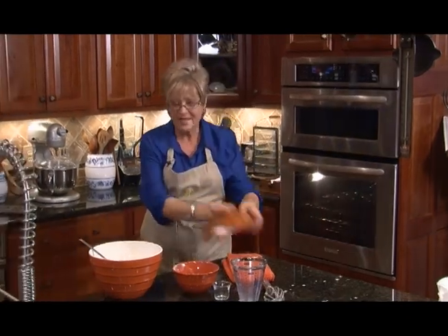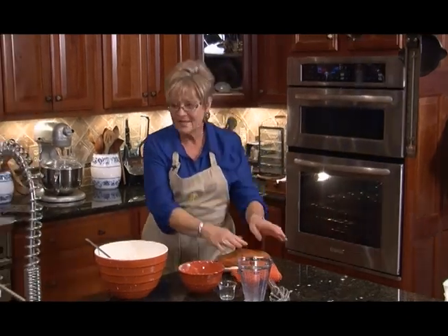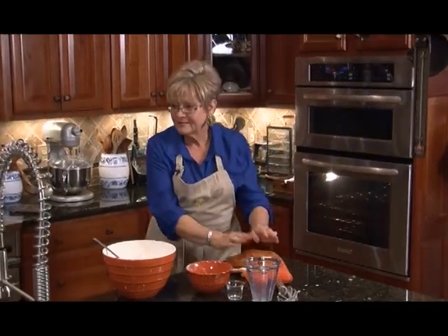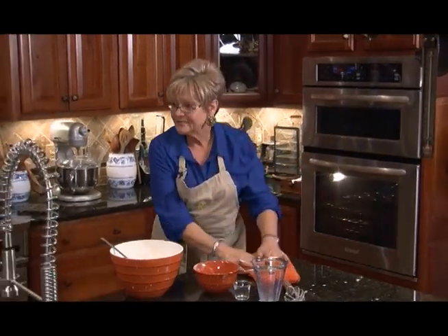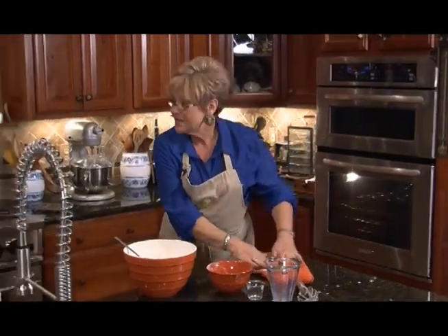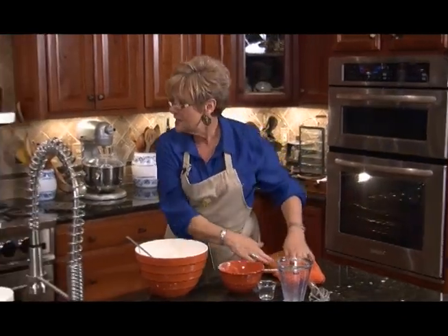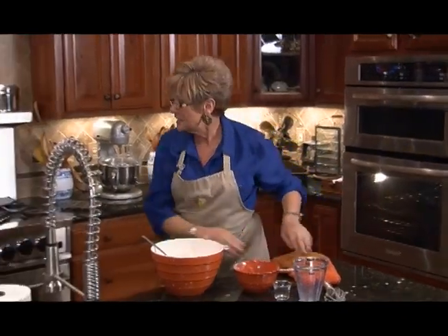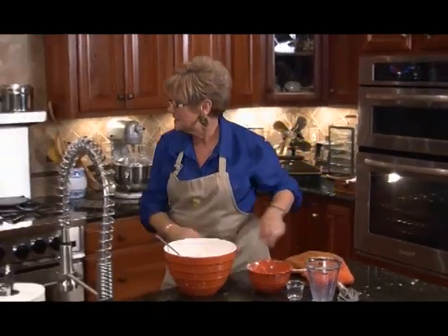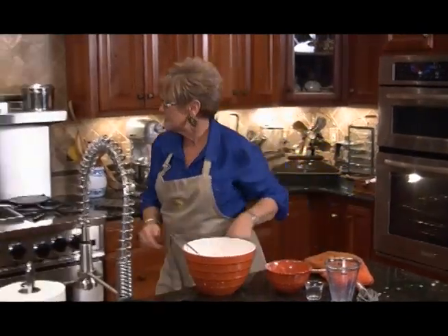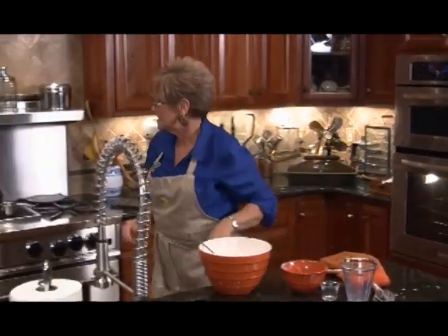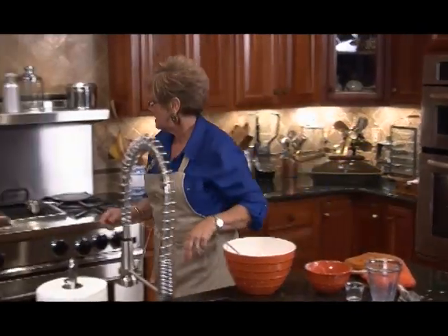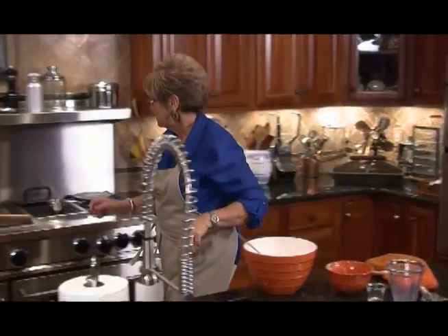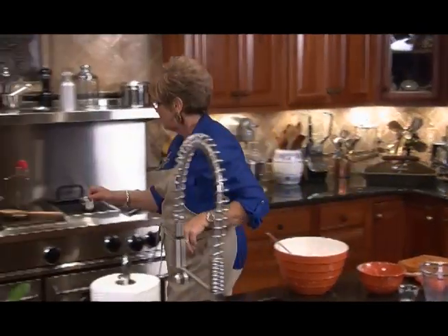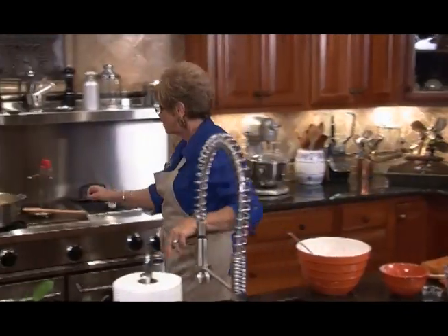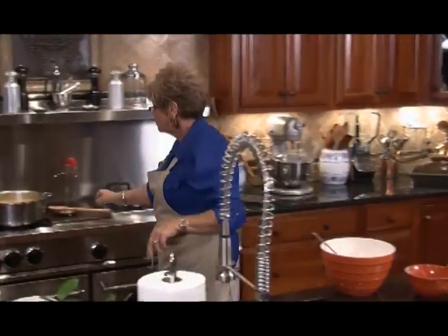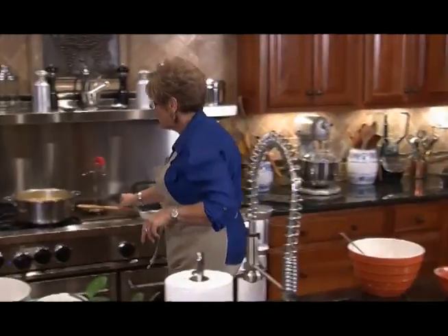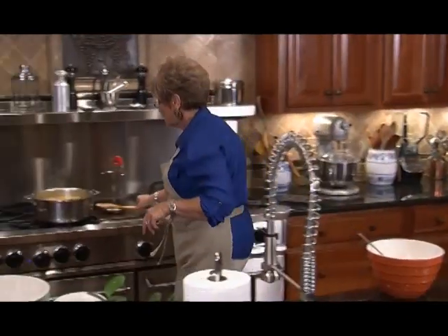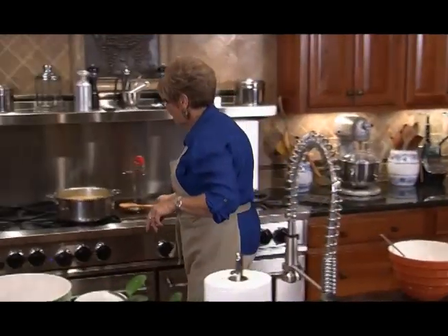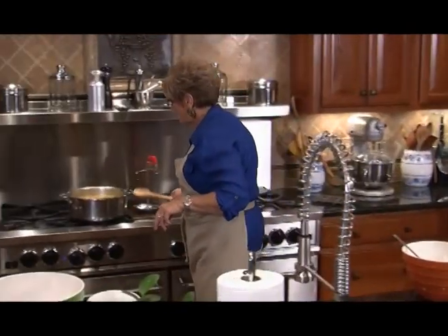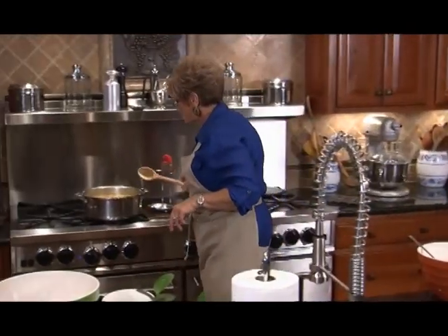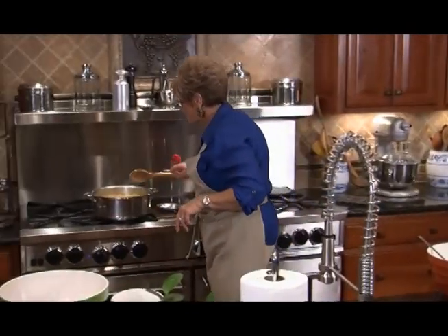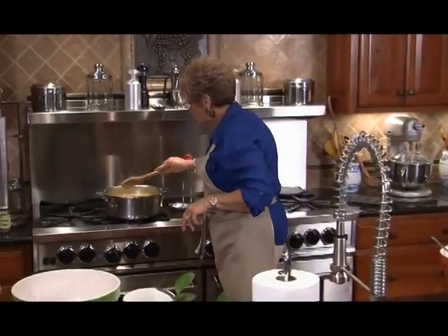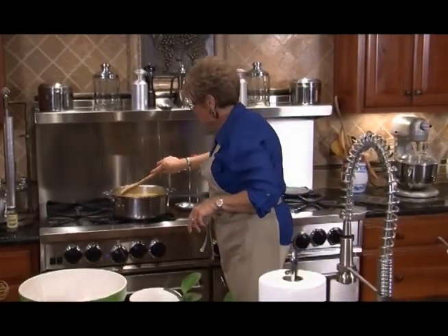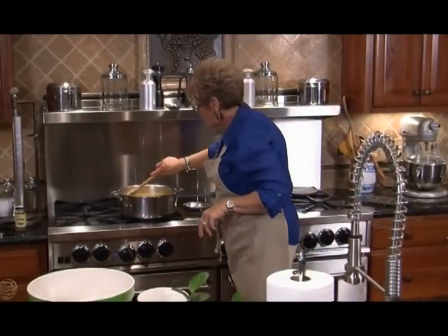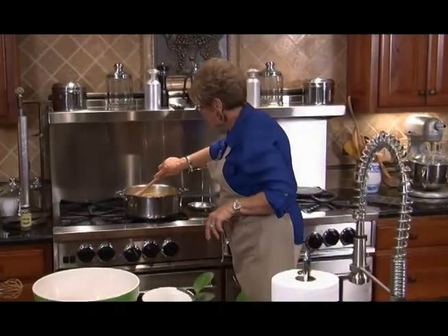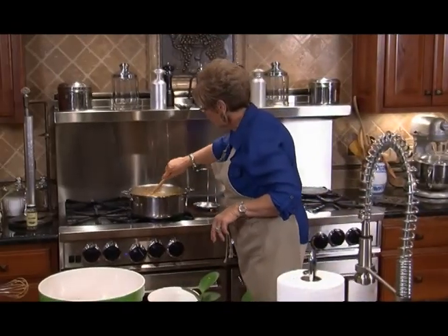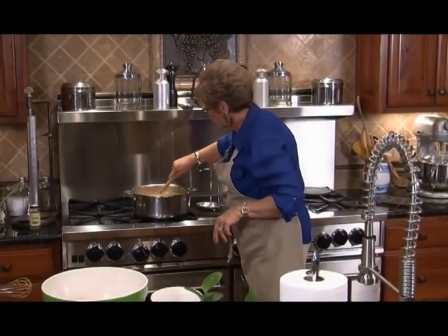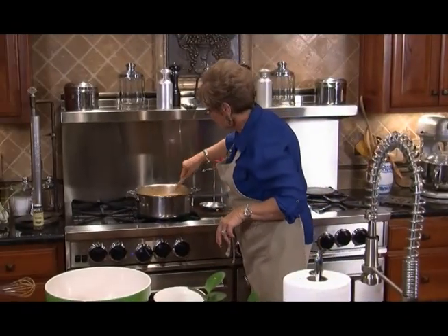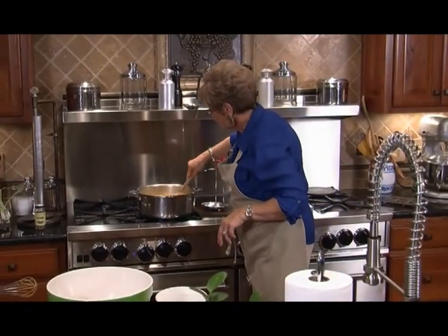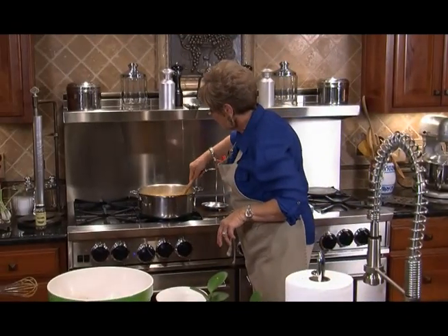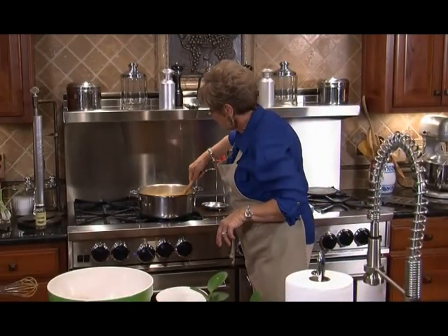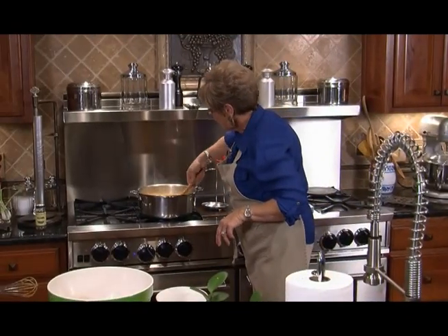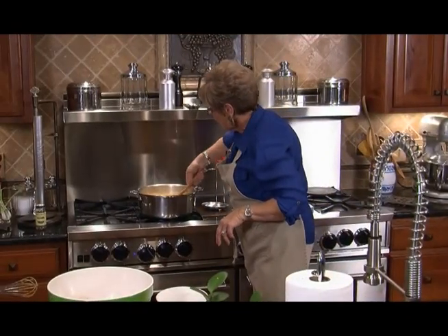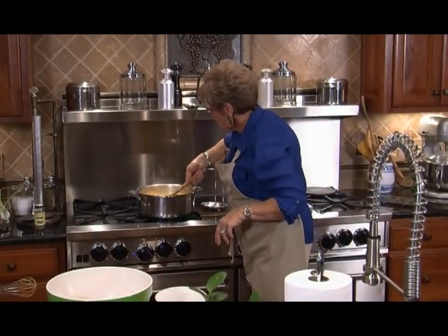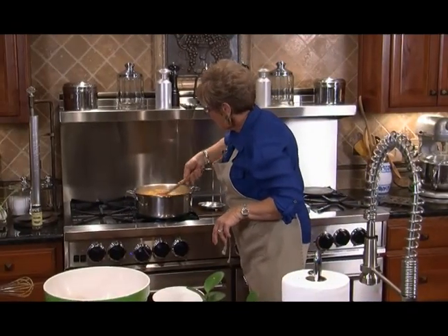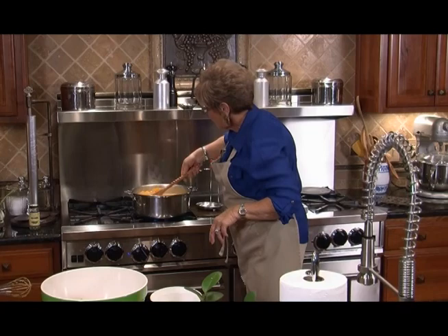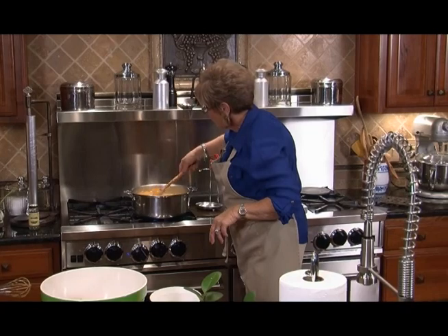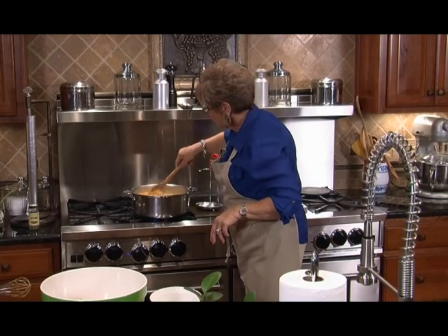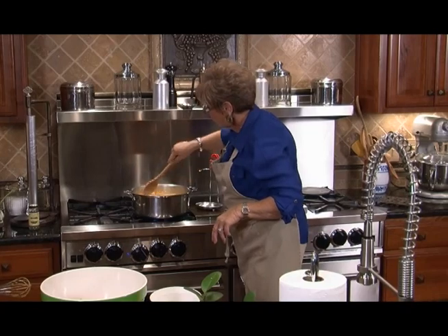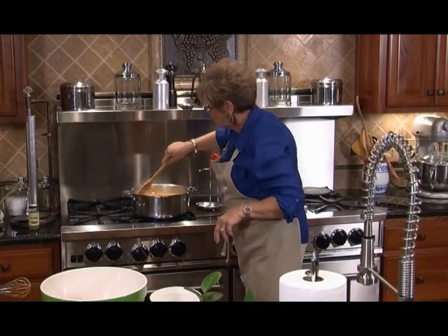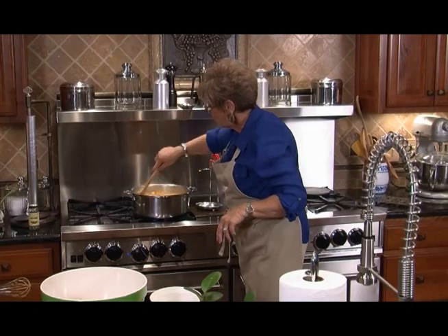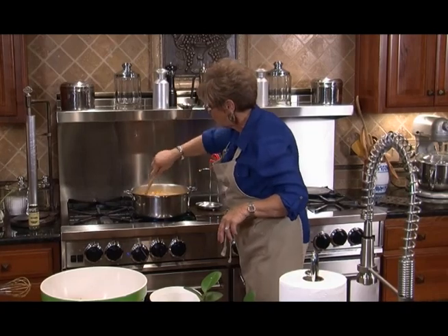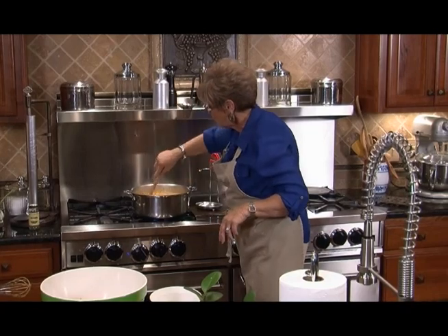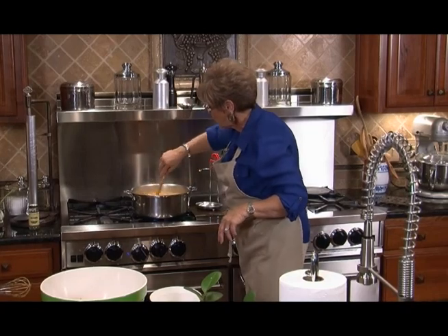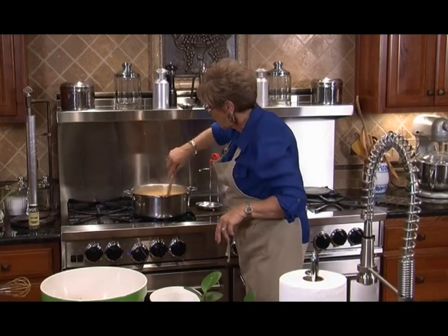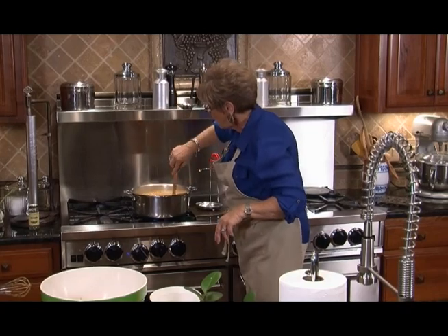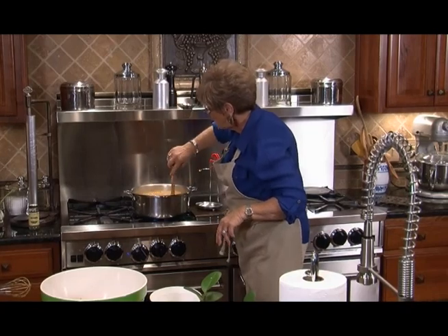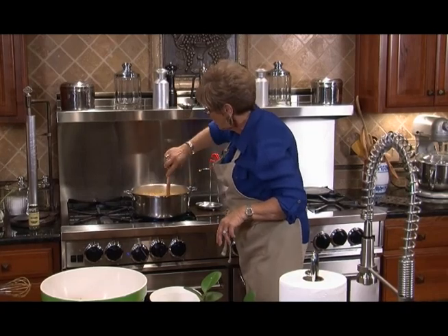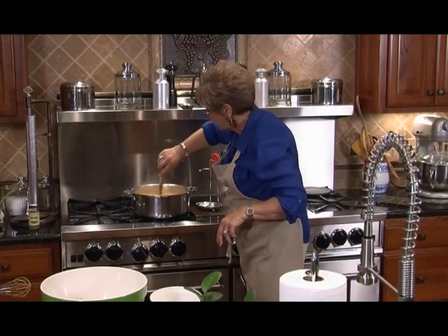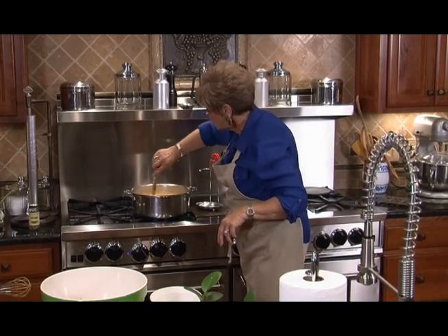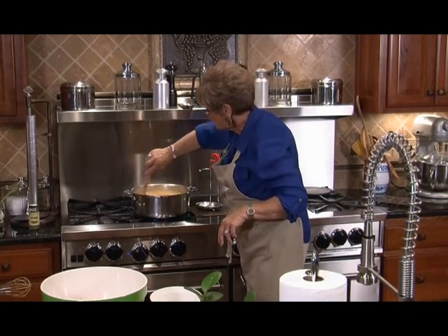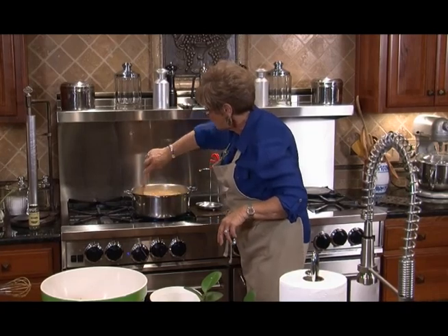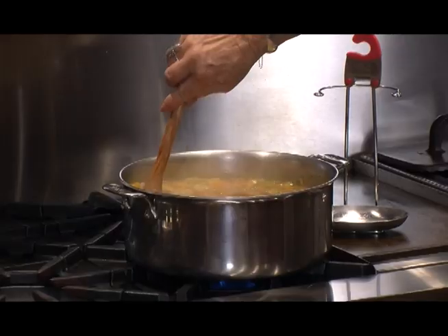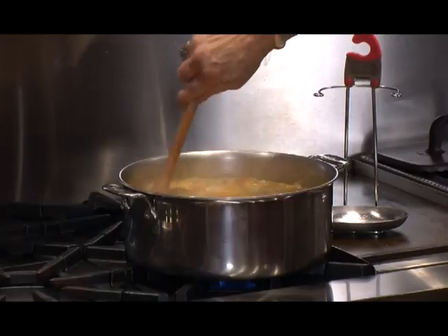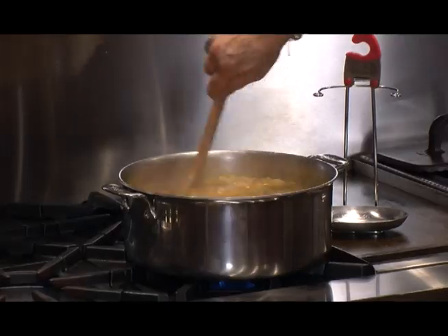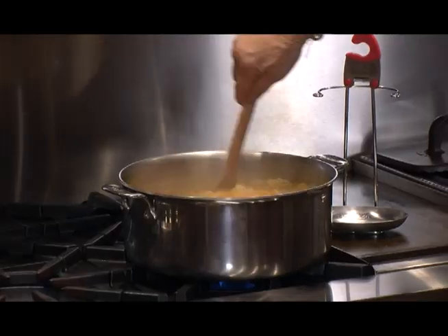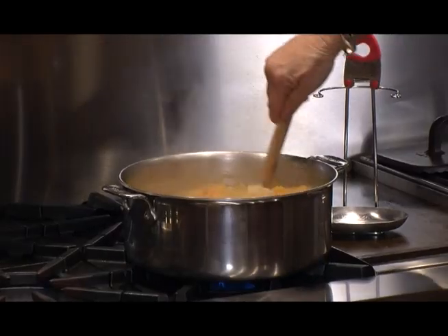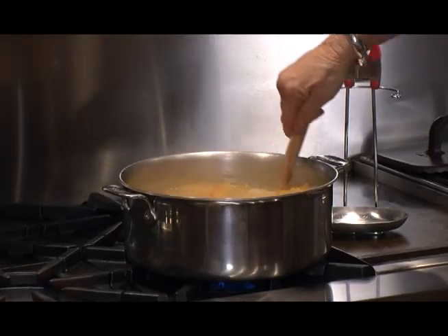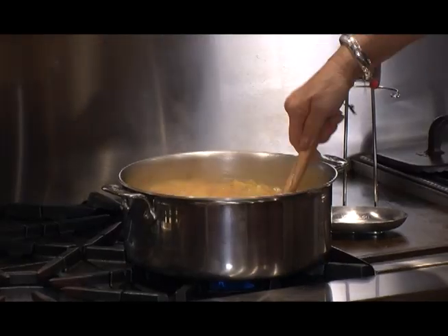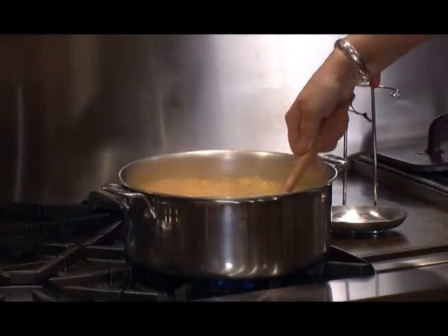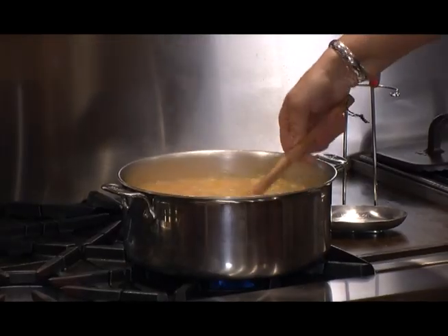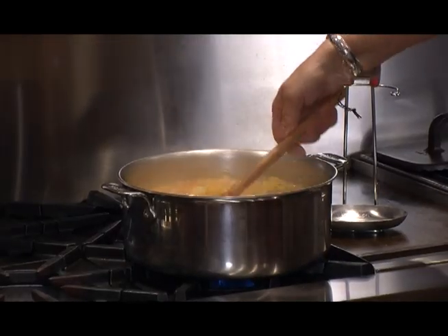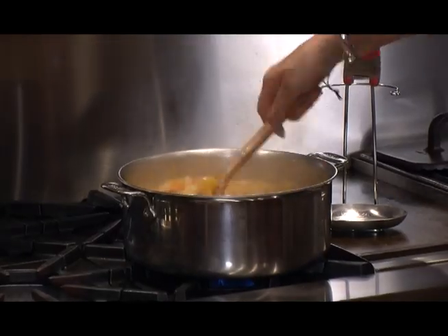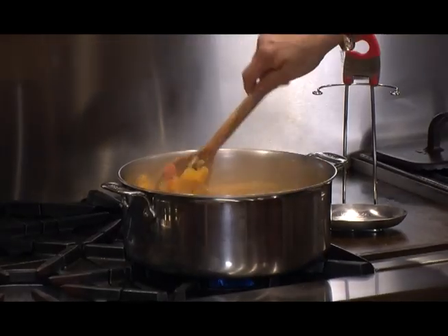Let's take another stir to our soup and we're going to get right back to that pumpkin roll.